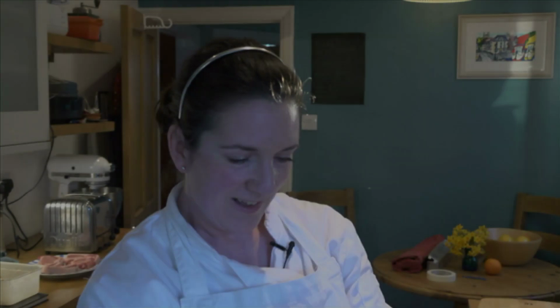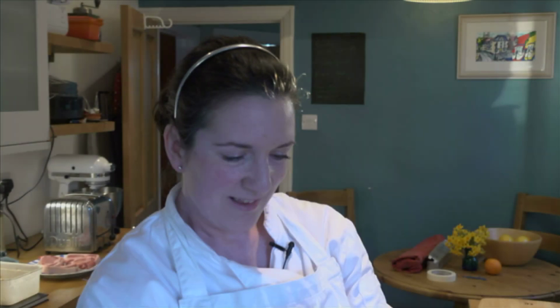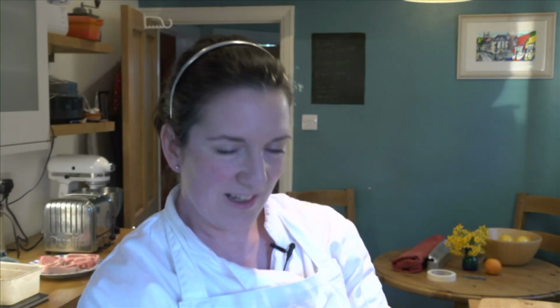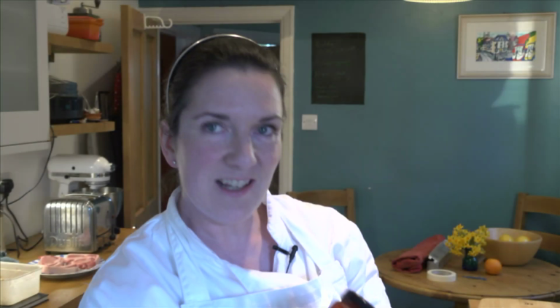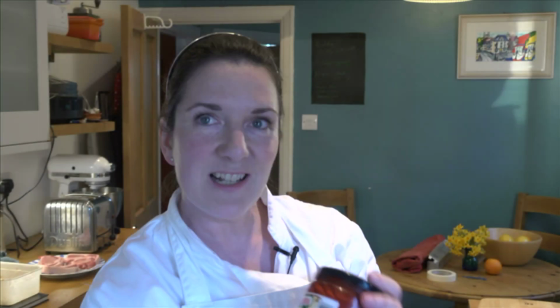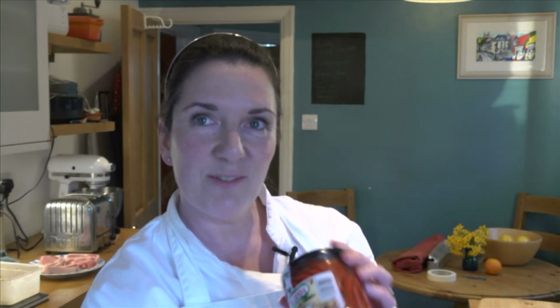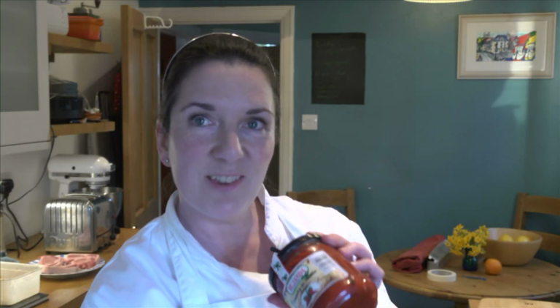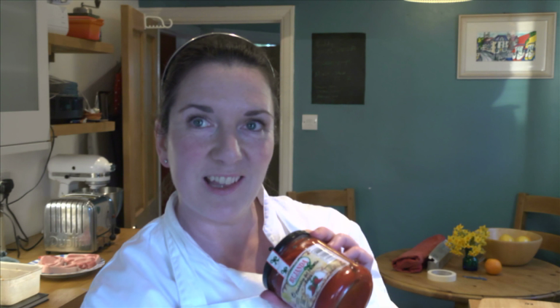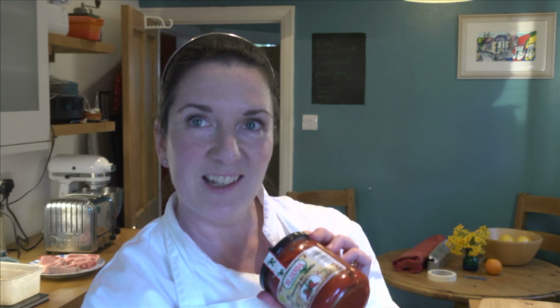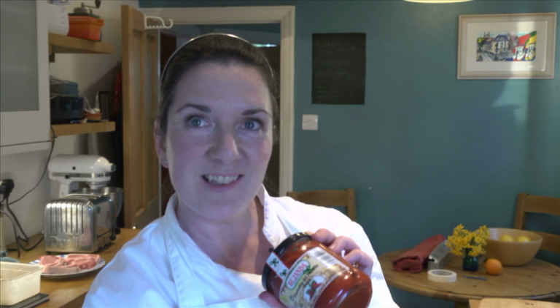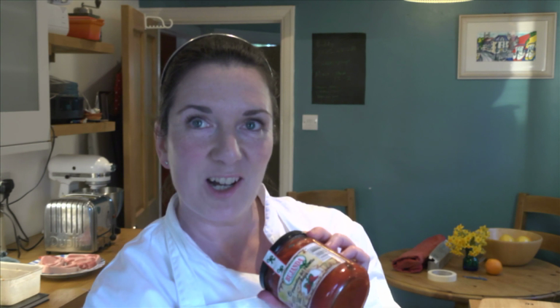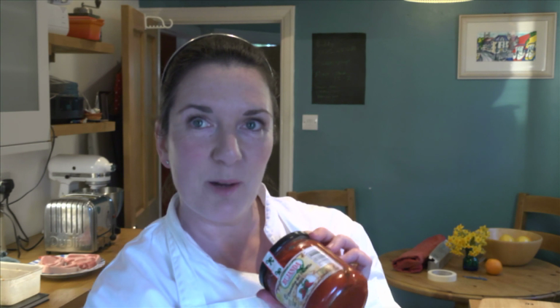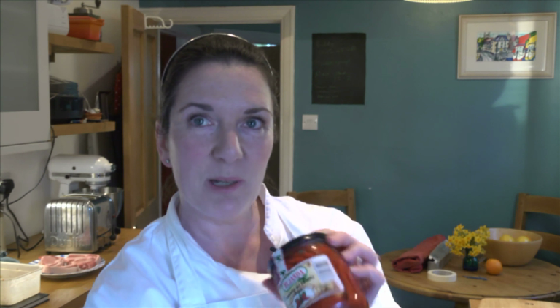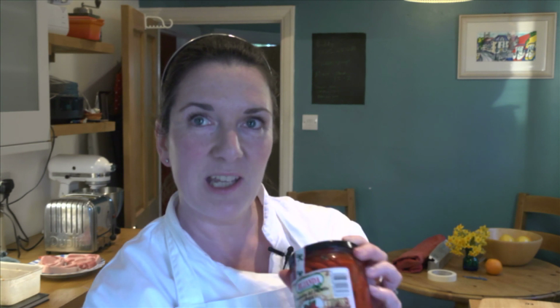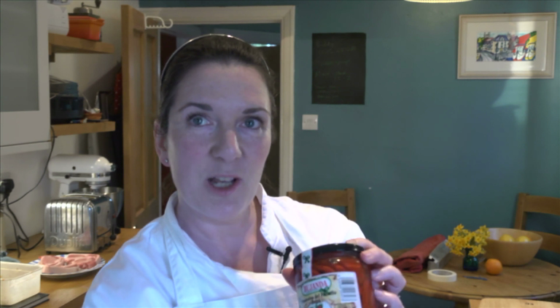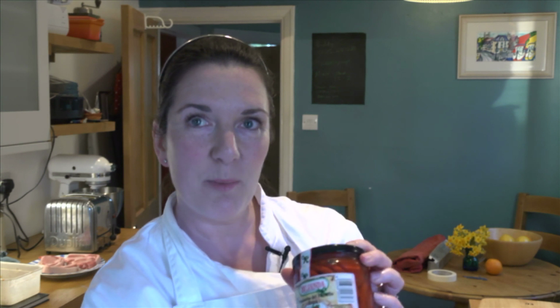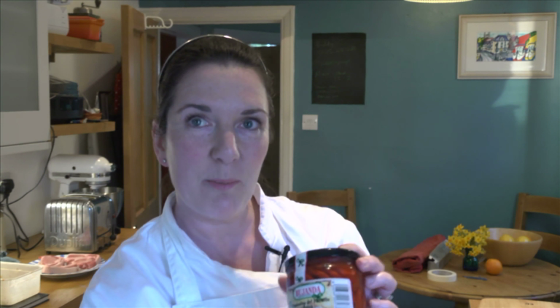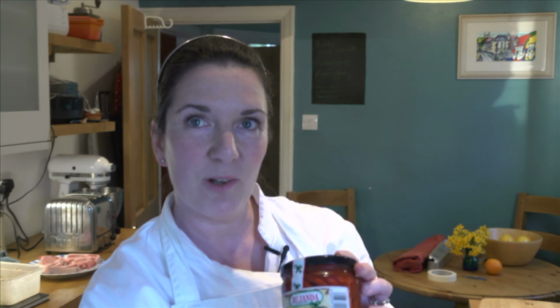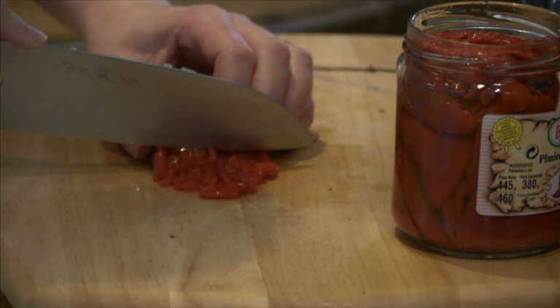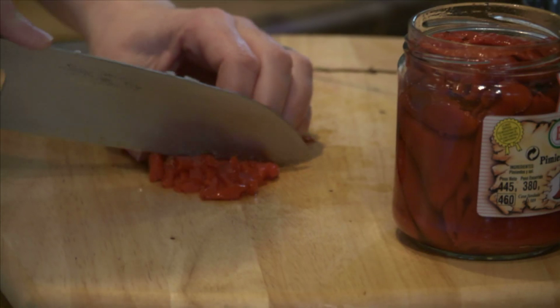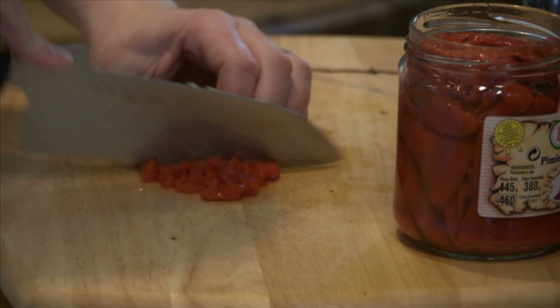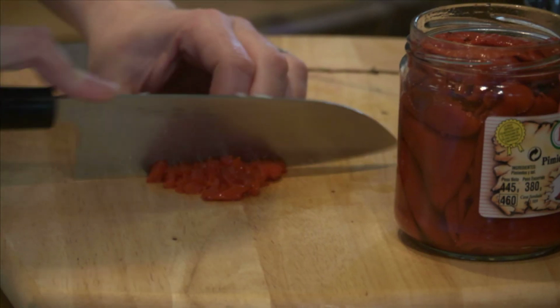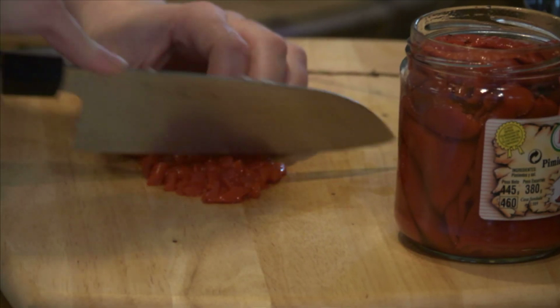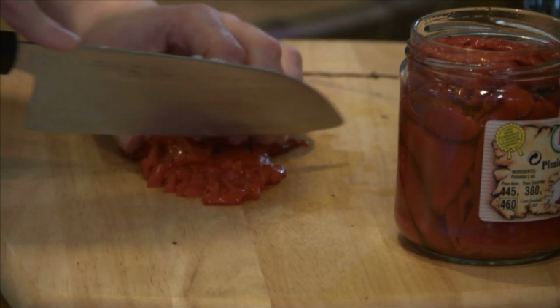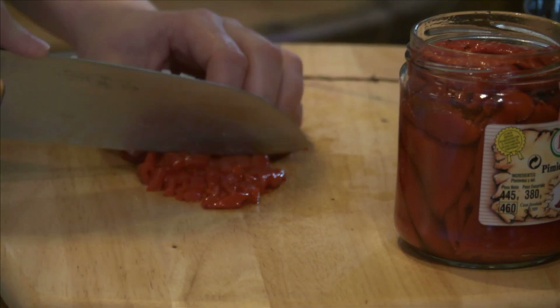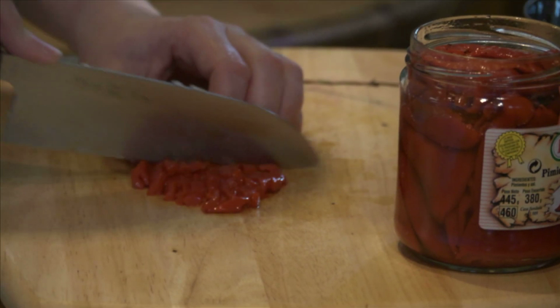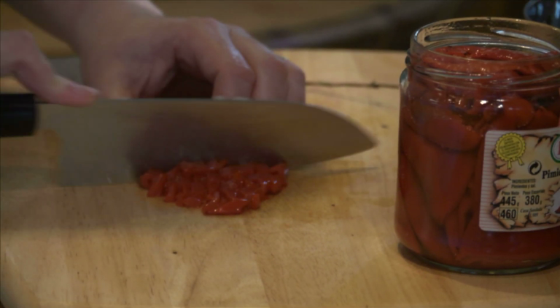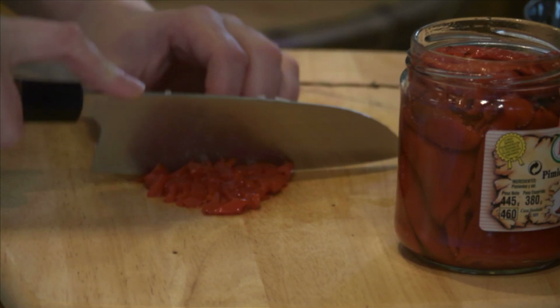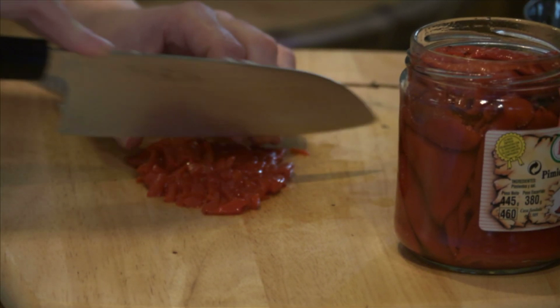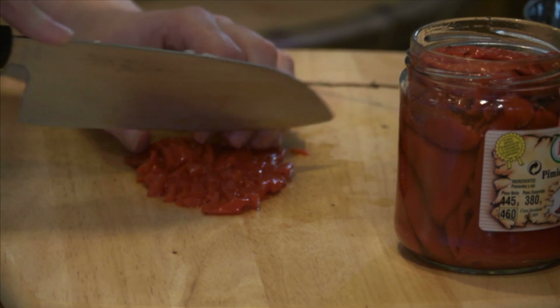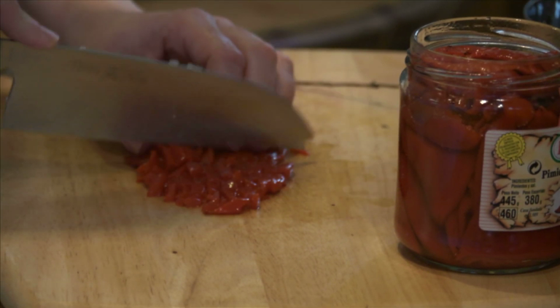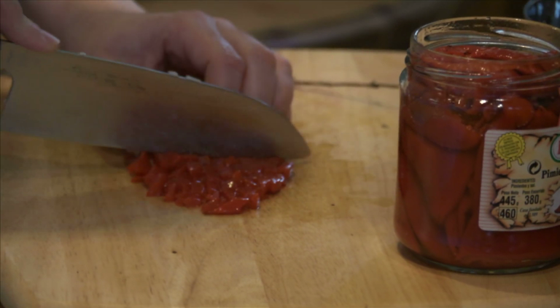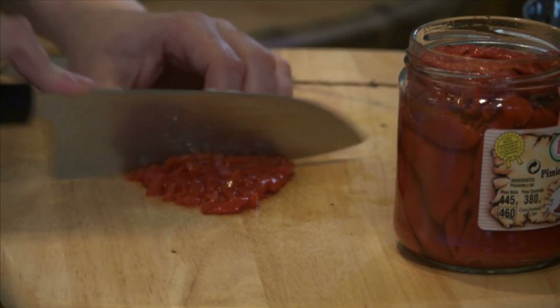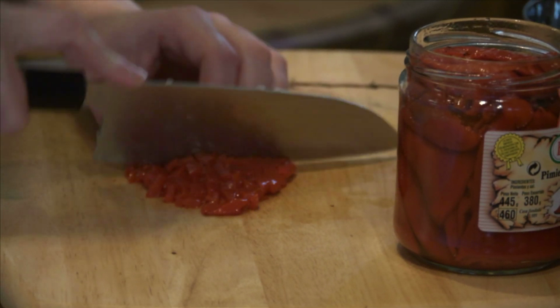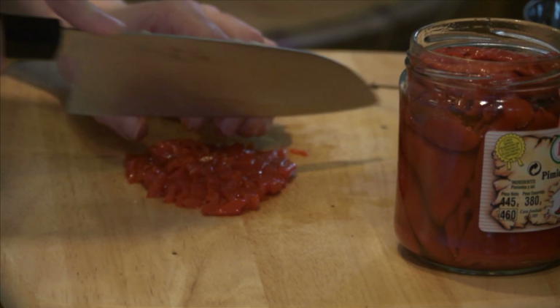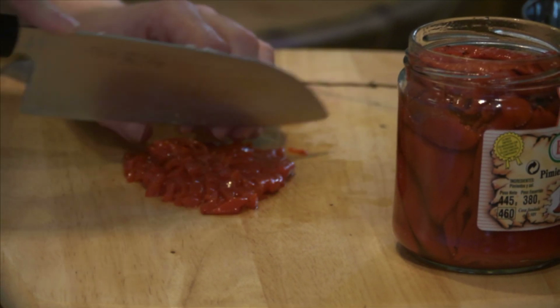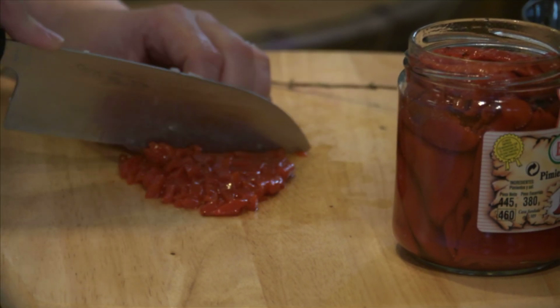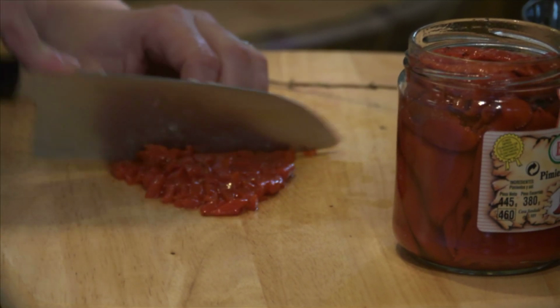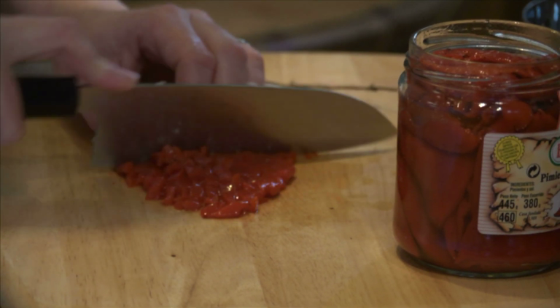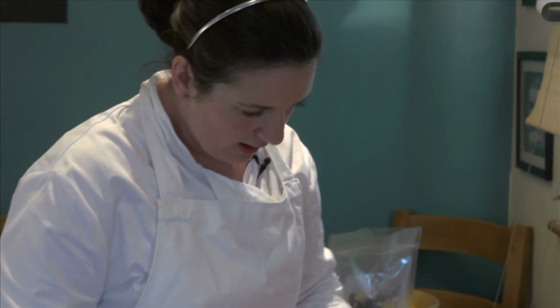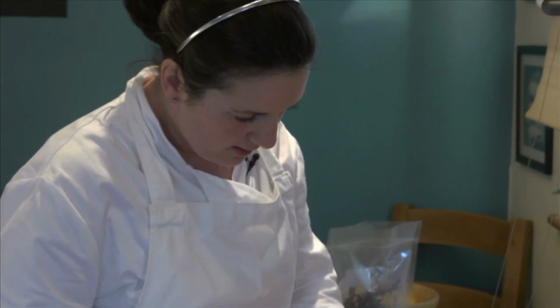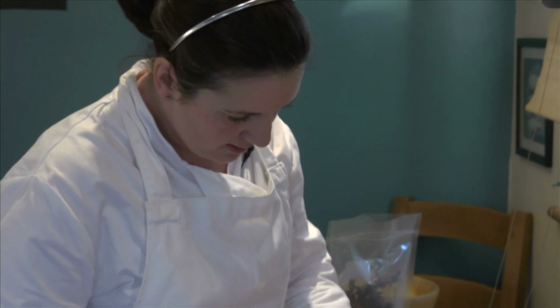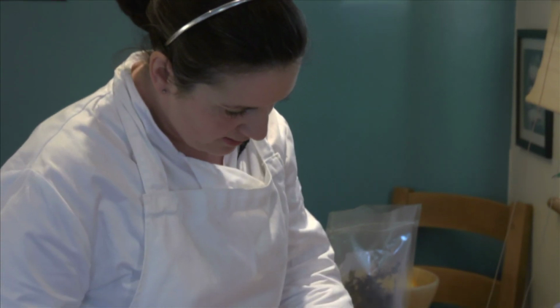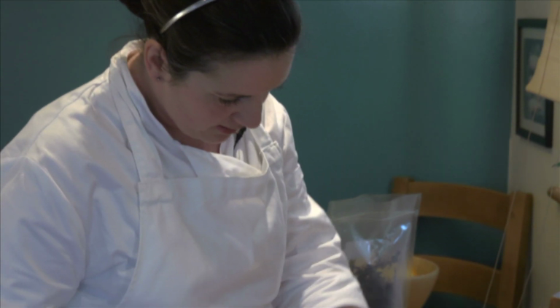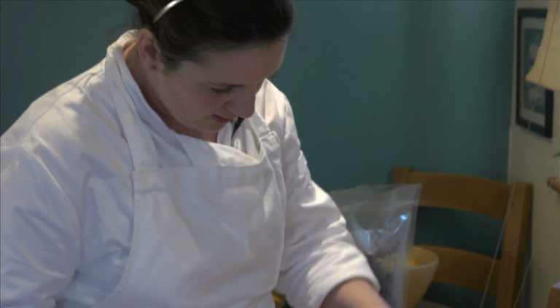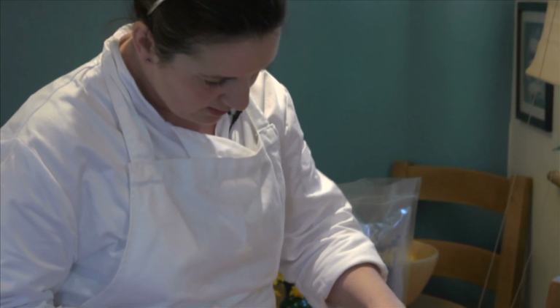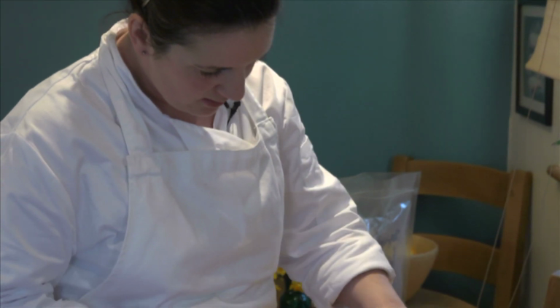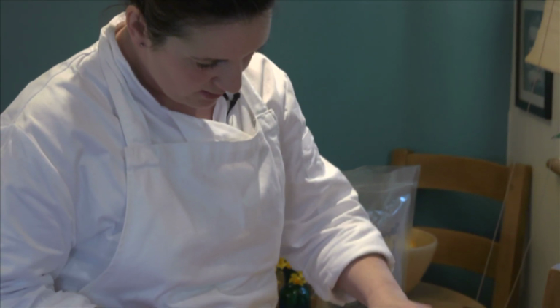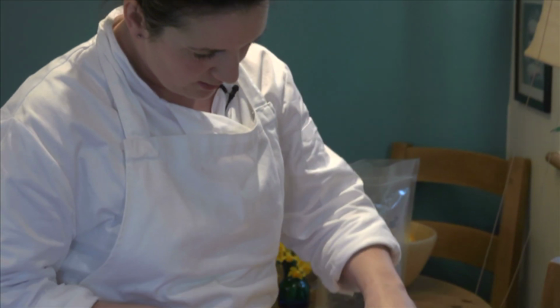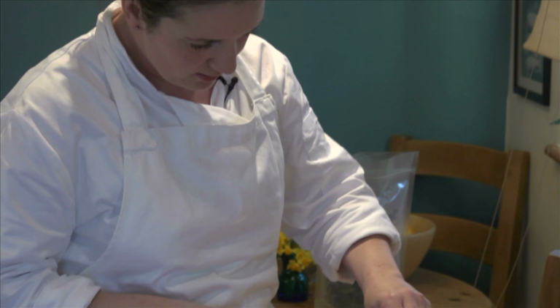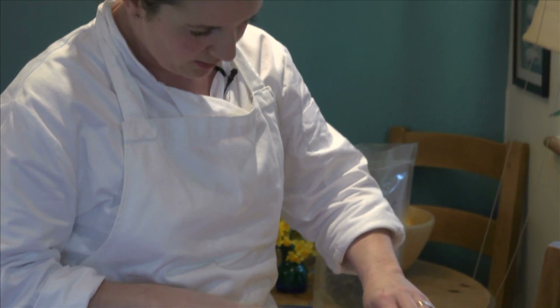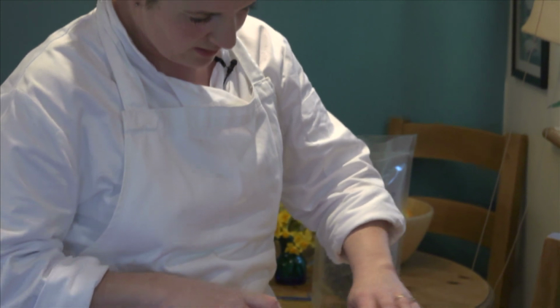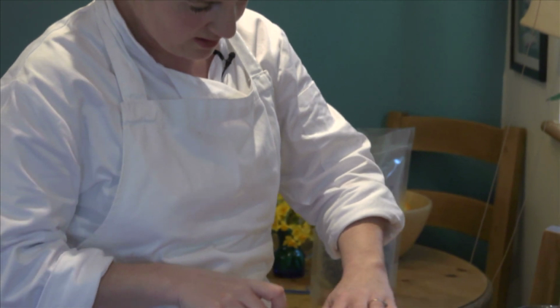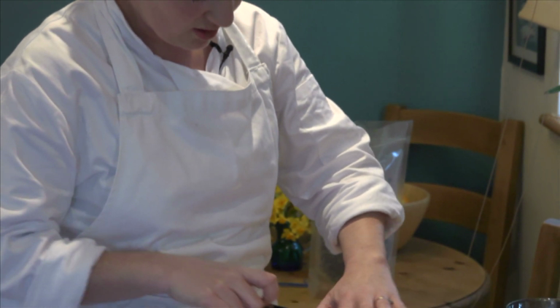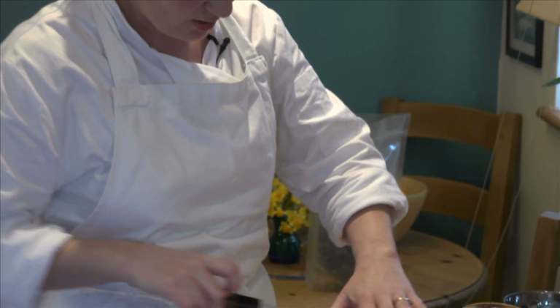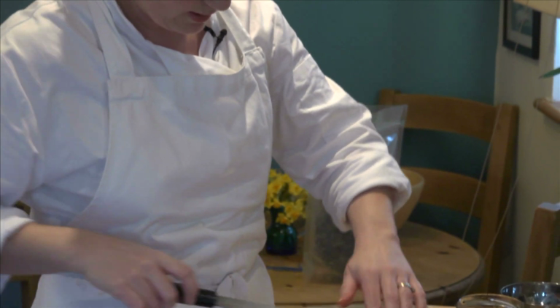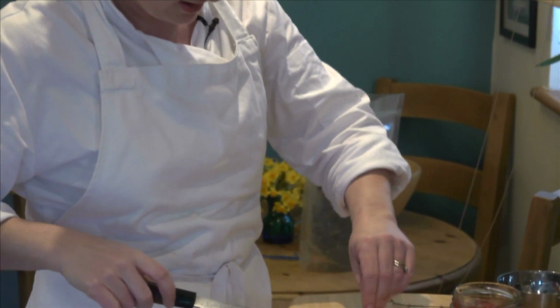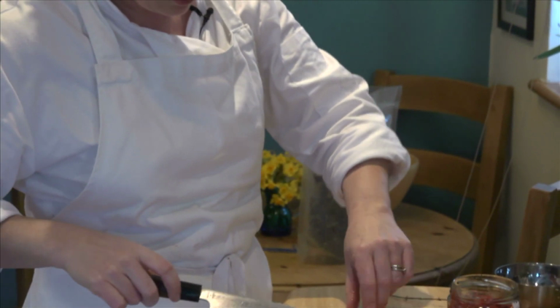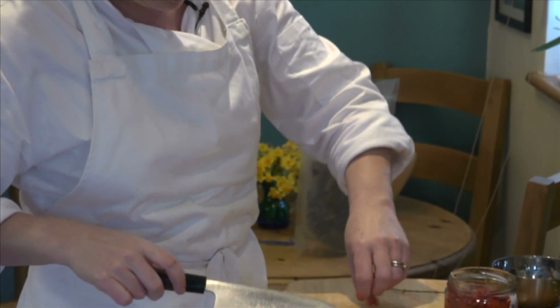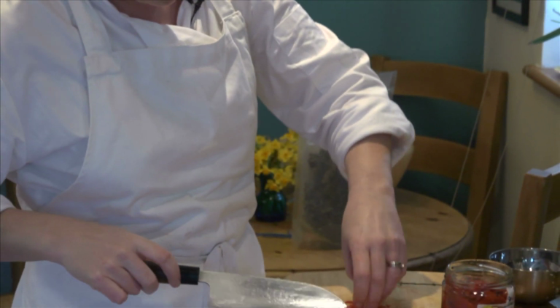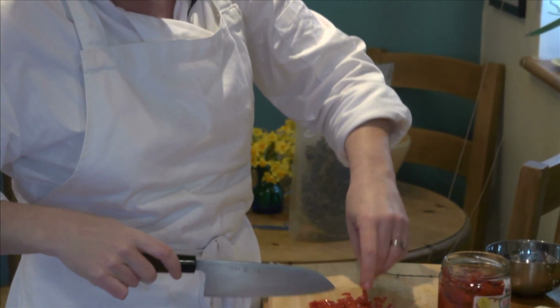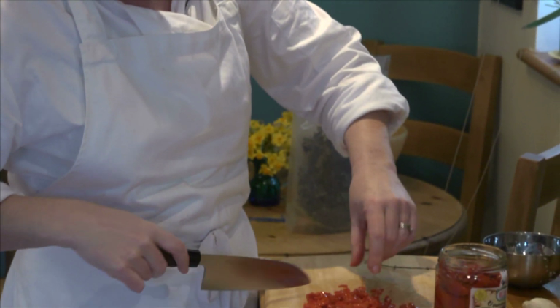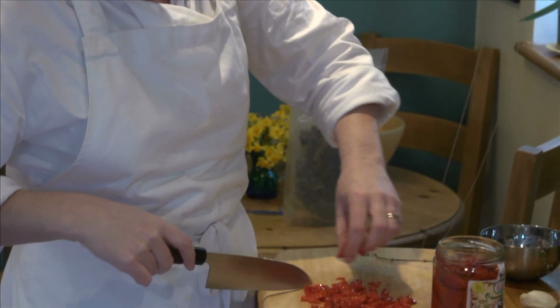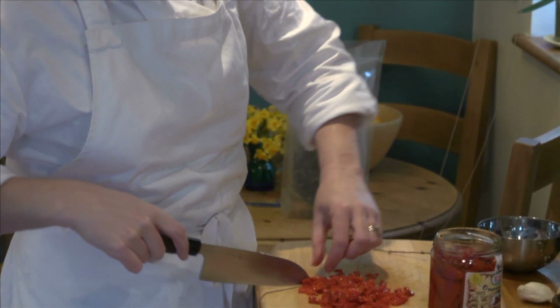These lovely things are piquillo peppers. They're smoky because they cook them over fires and they go all tasty. They're such an amazing colour though, aren't they?